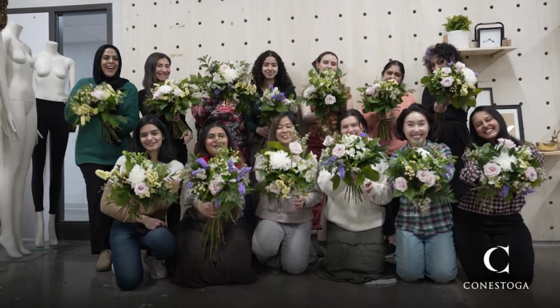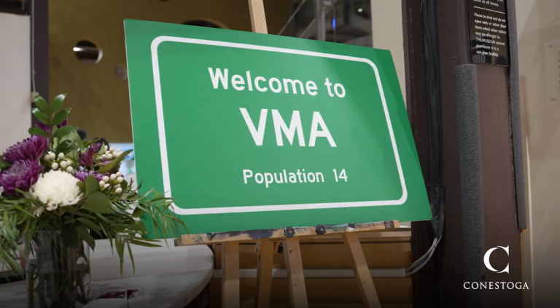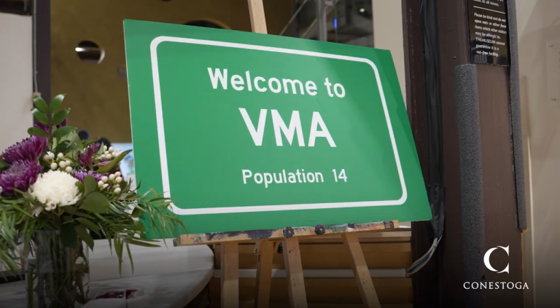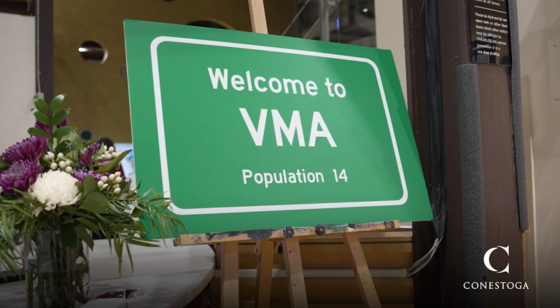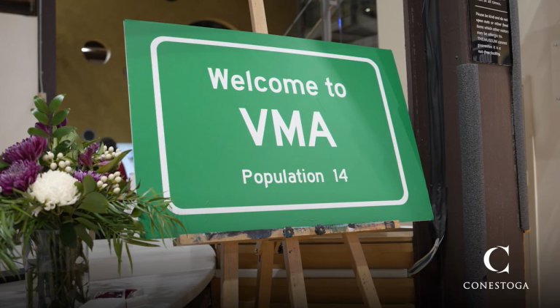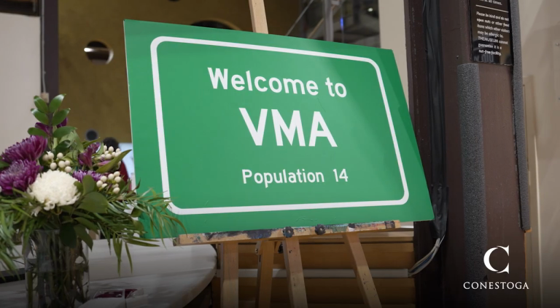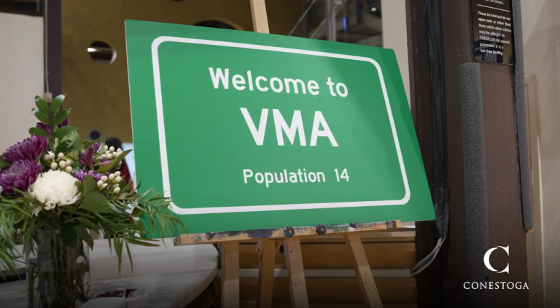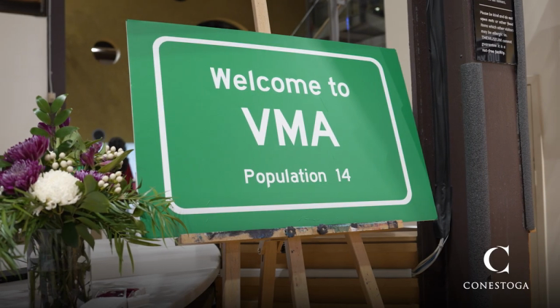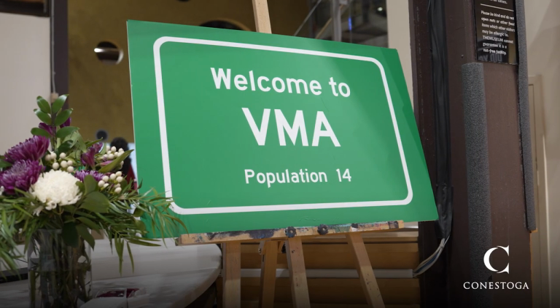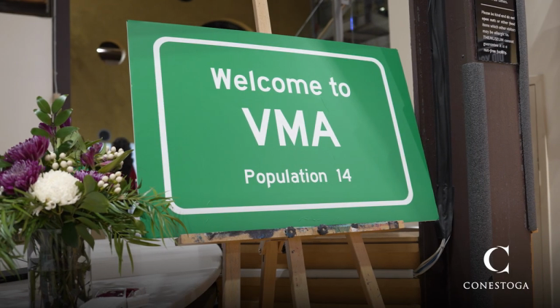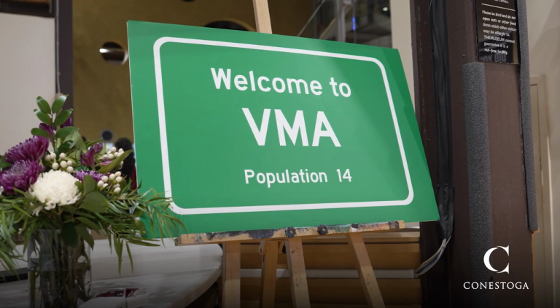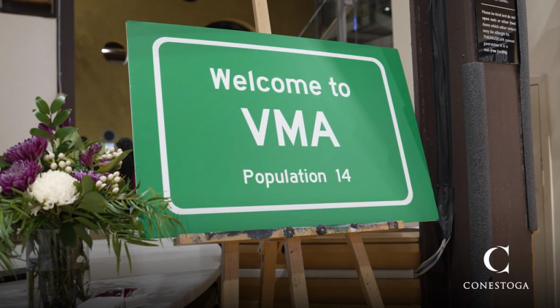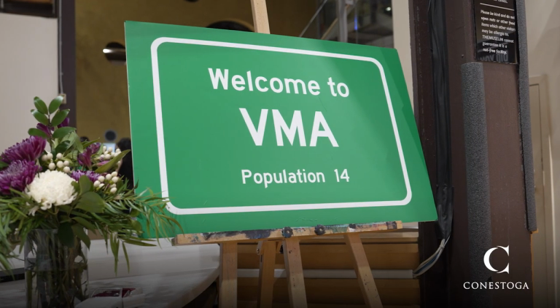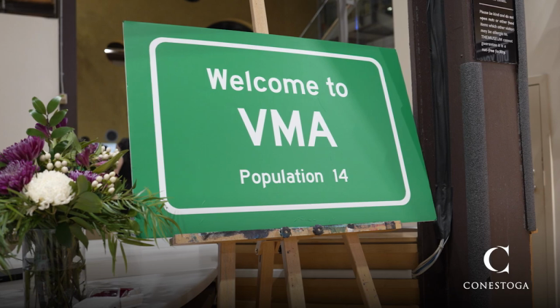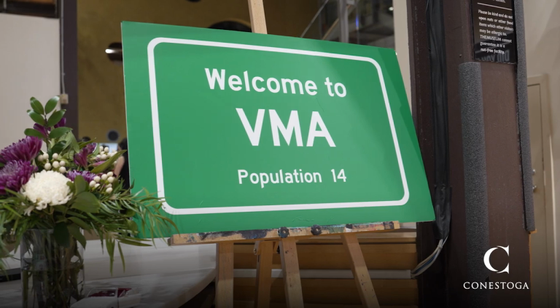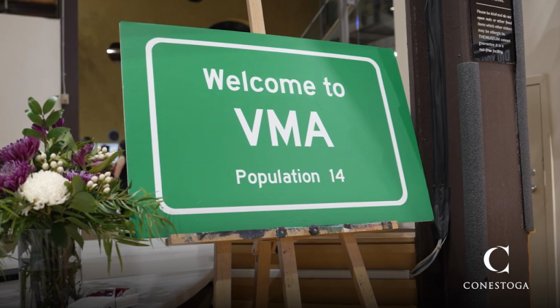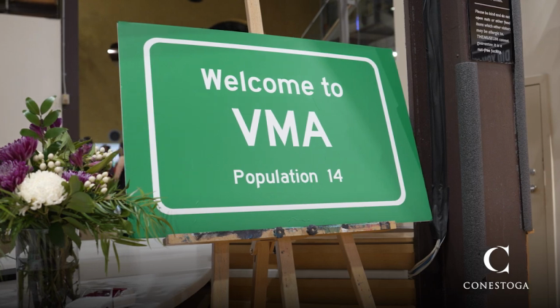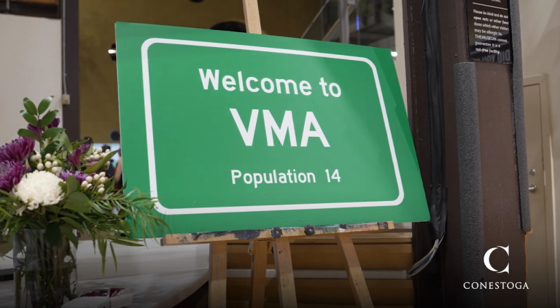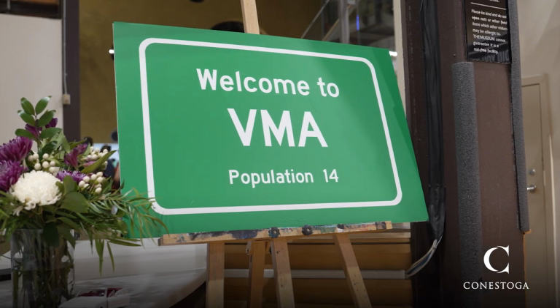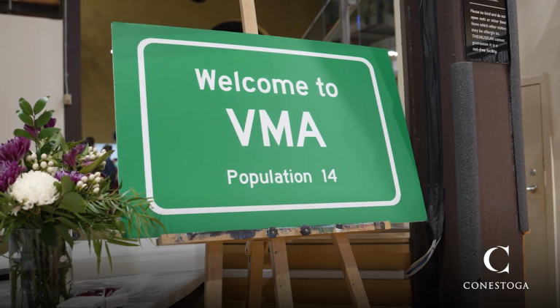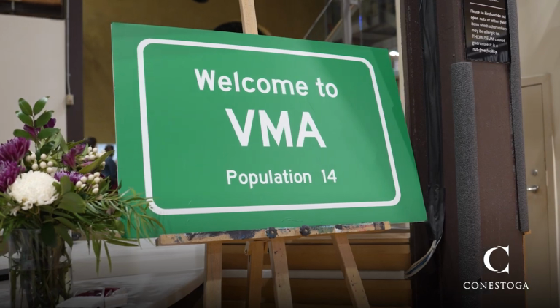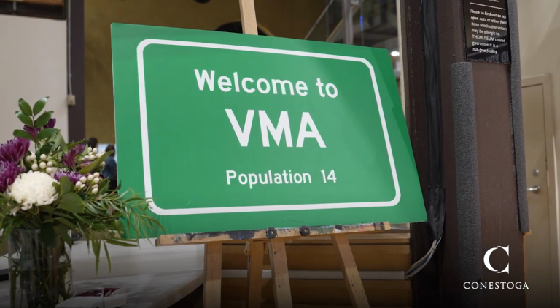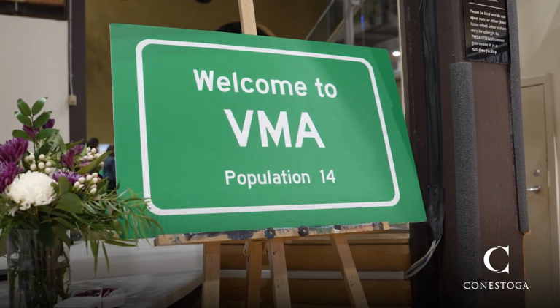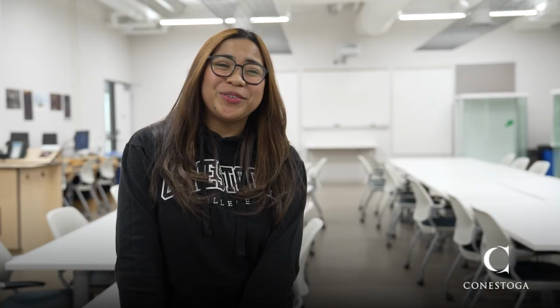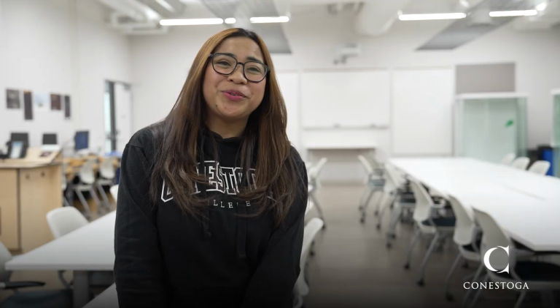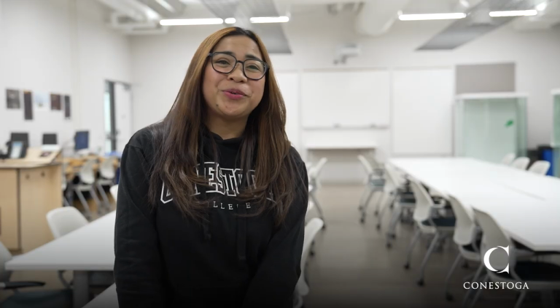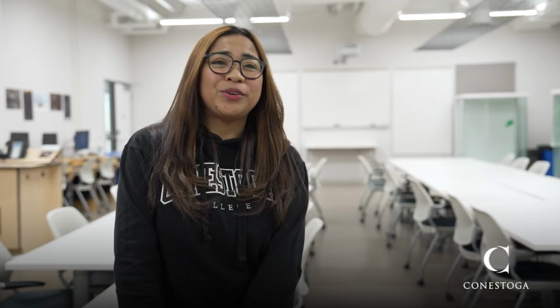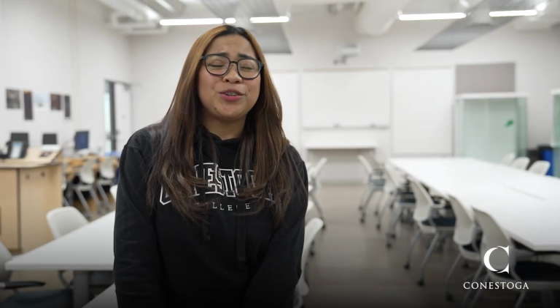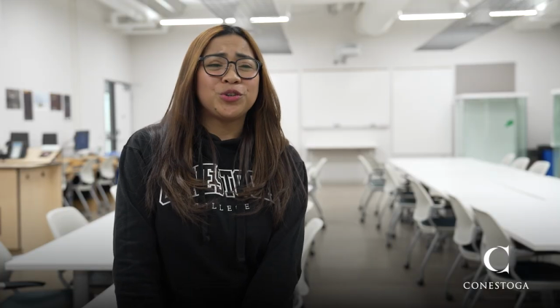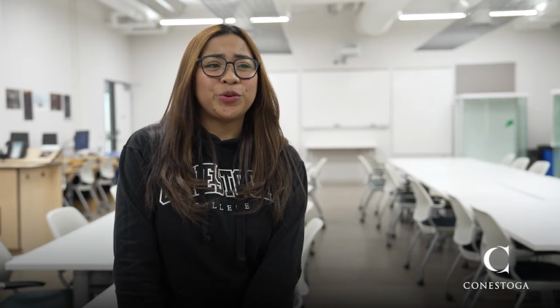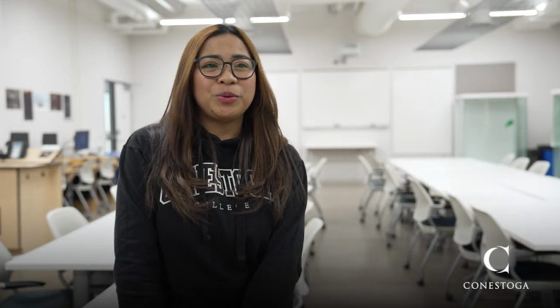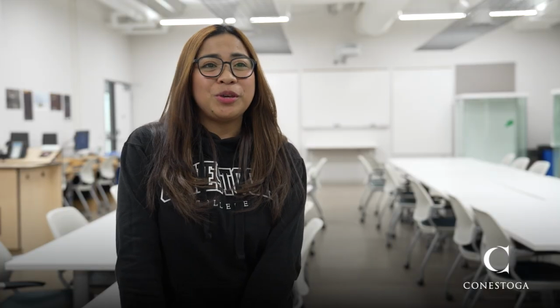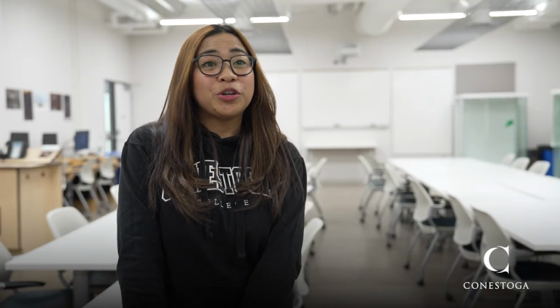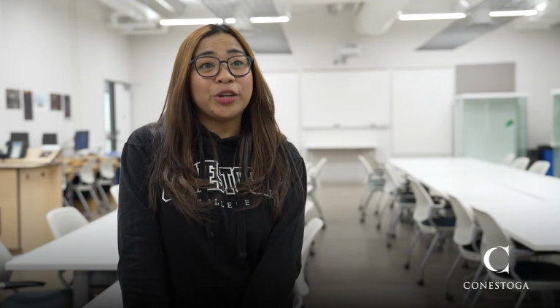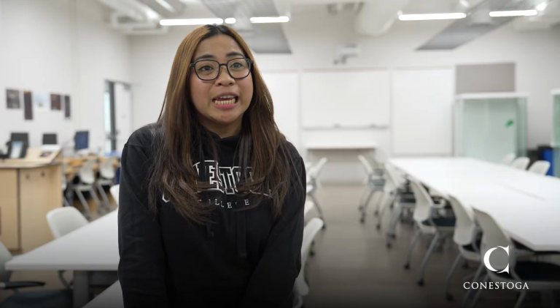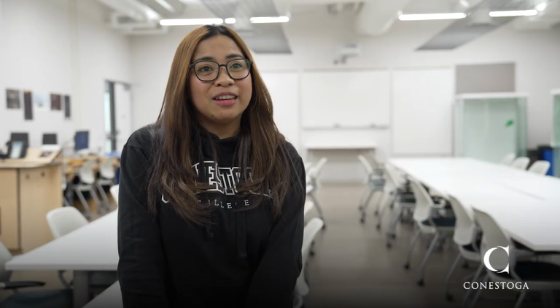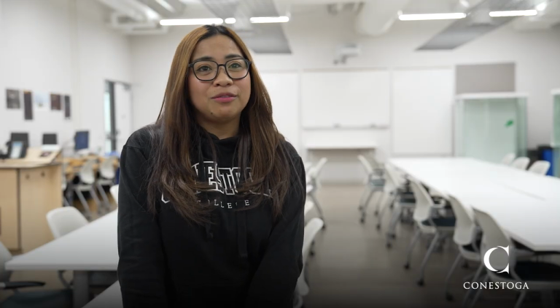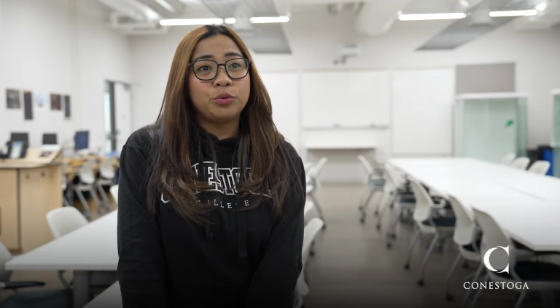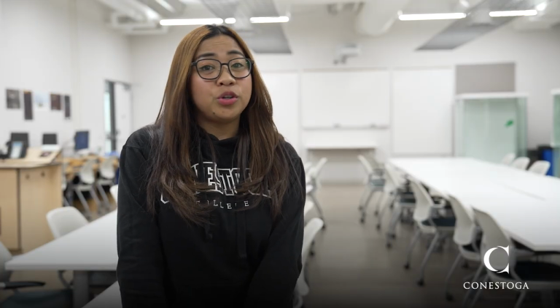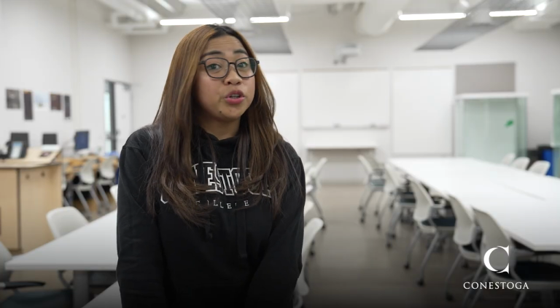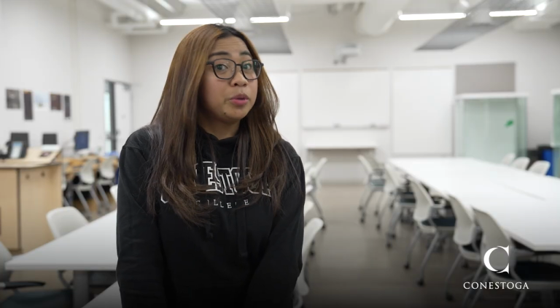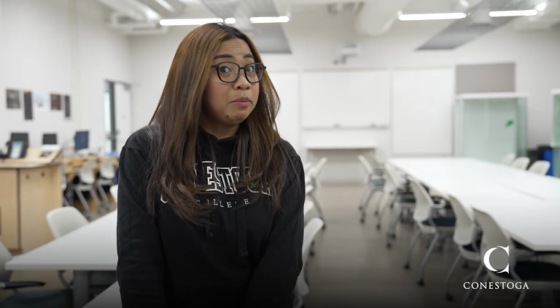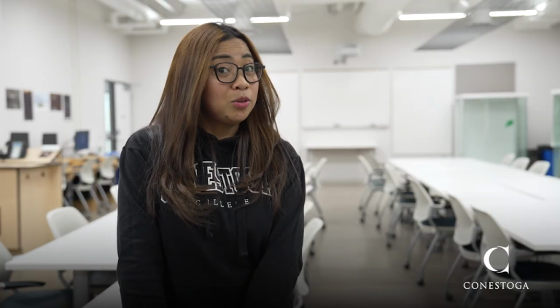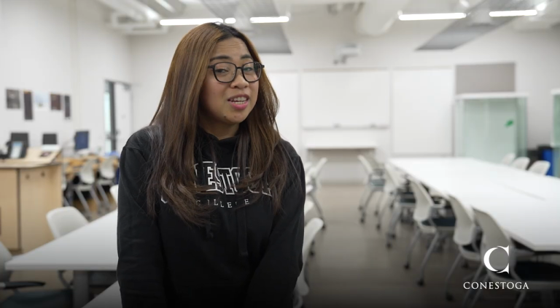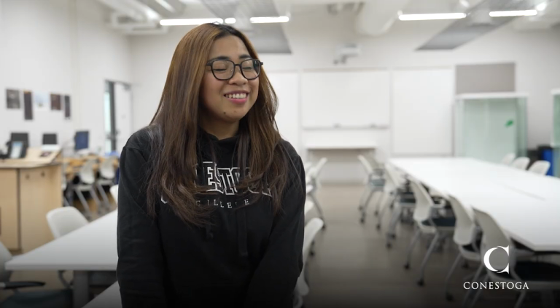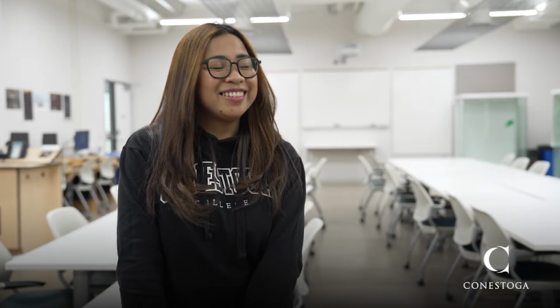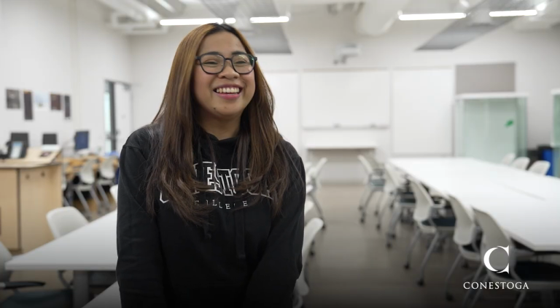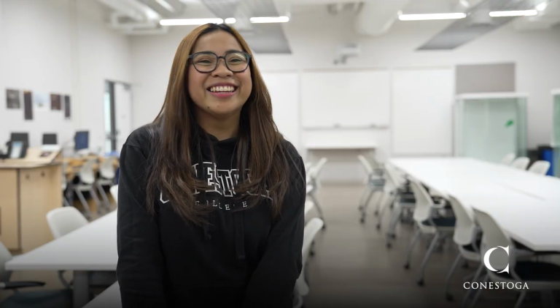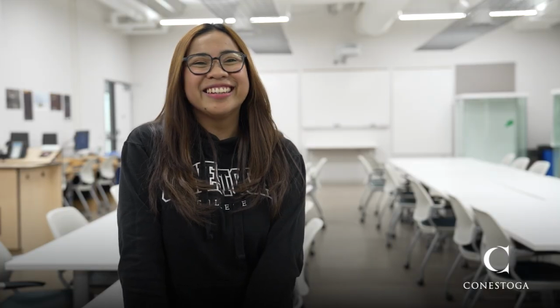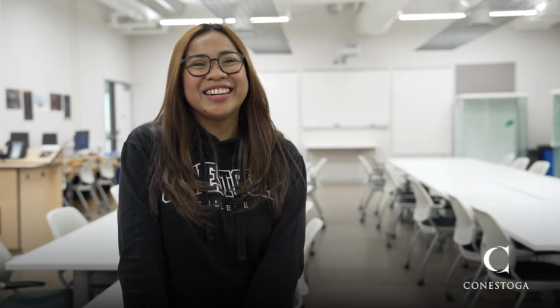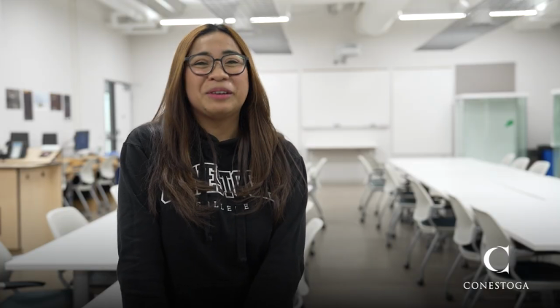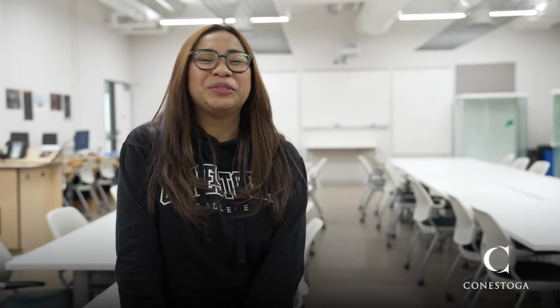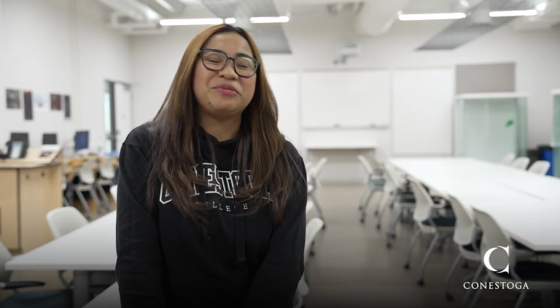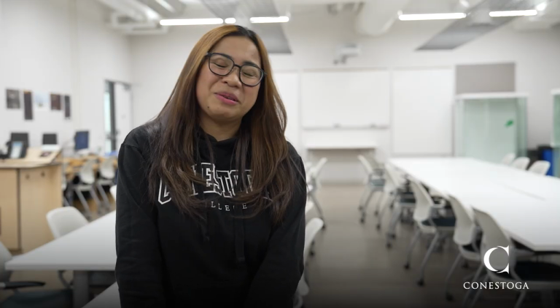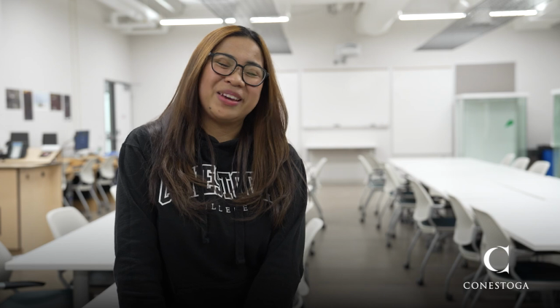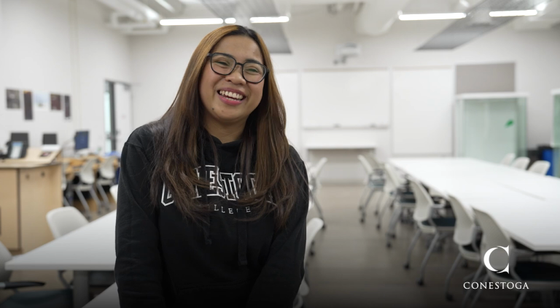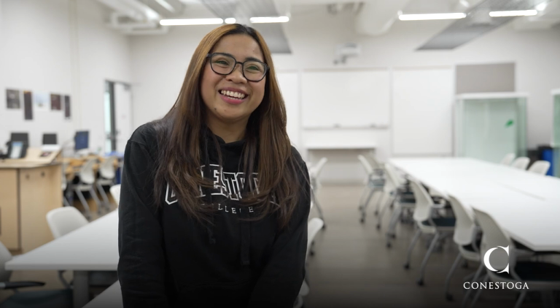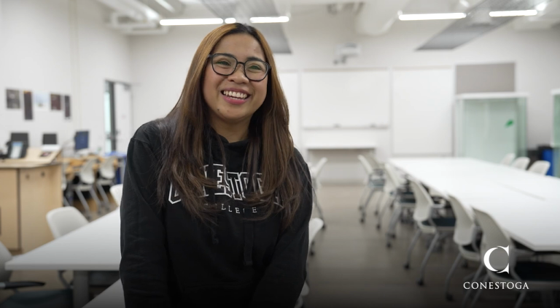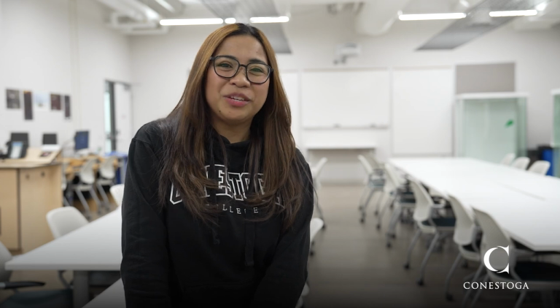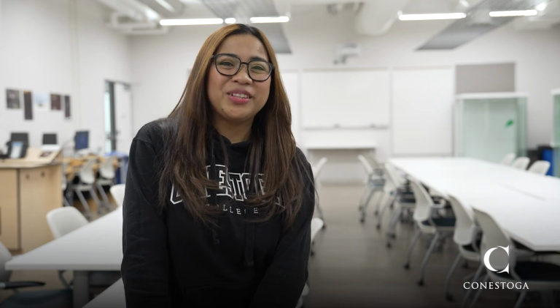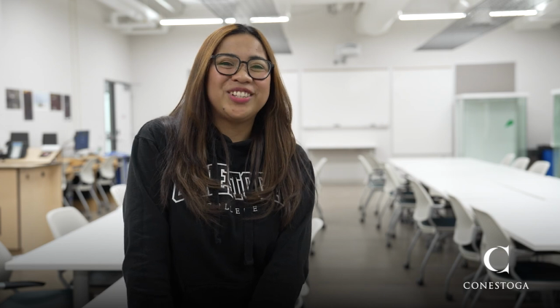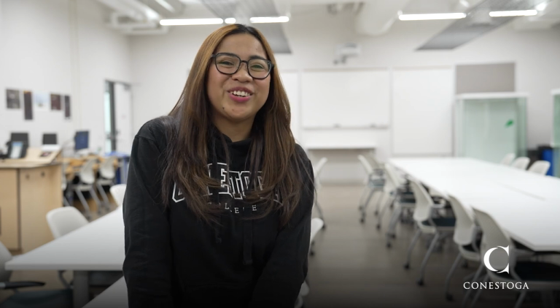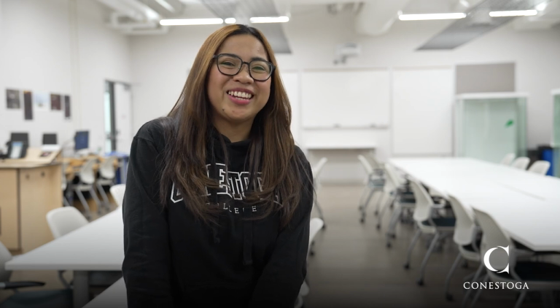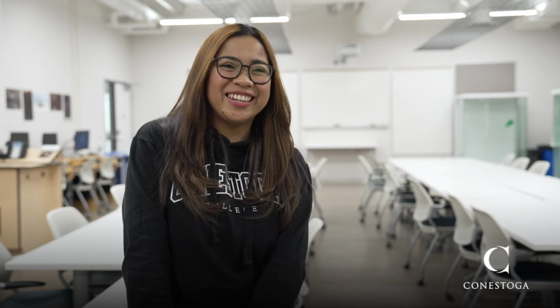If you want to meet people who are like-minded, who enjoy being creative, who enjoy great music — come to VMA. You will enjoy it.